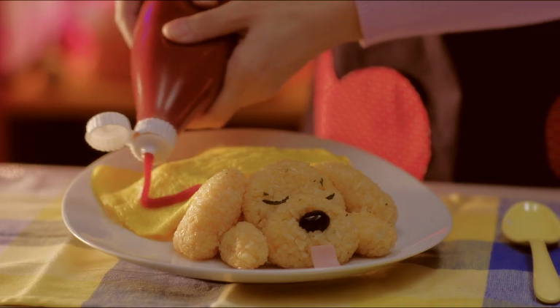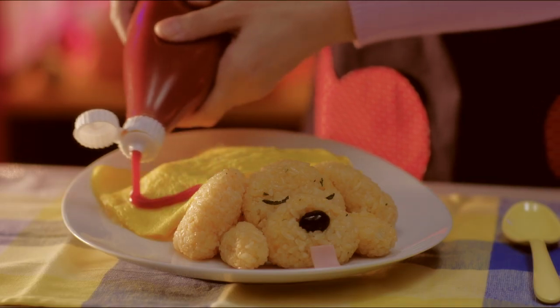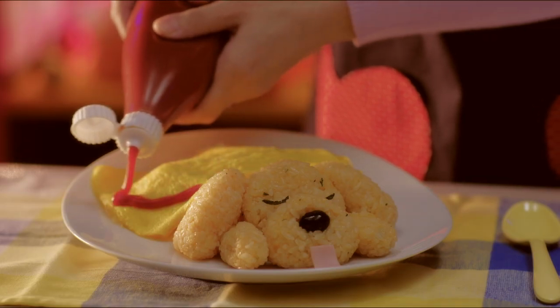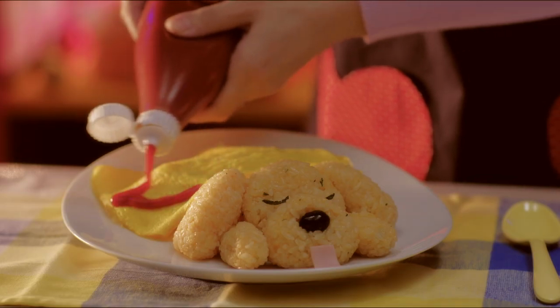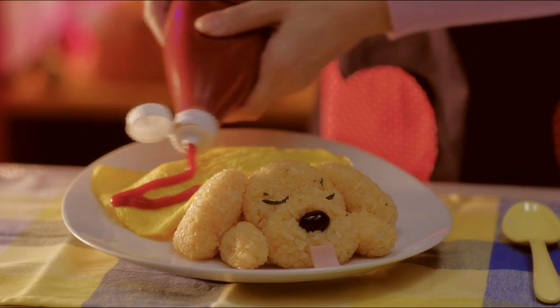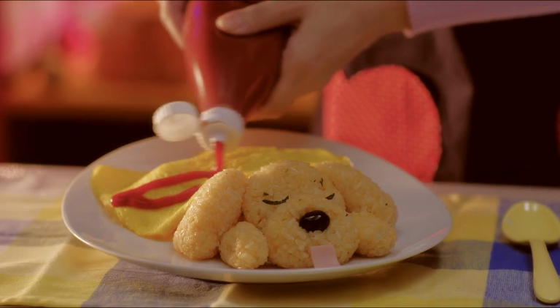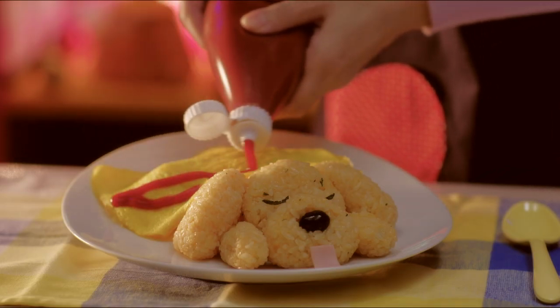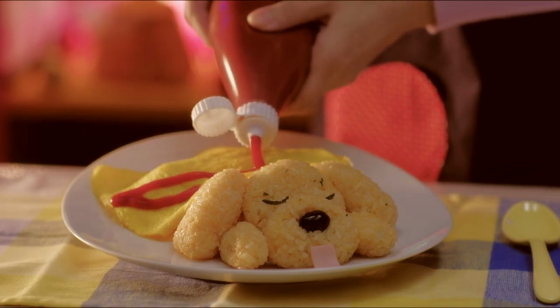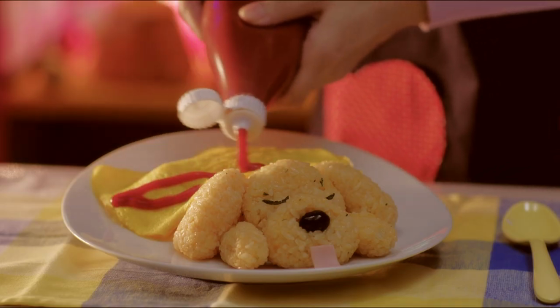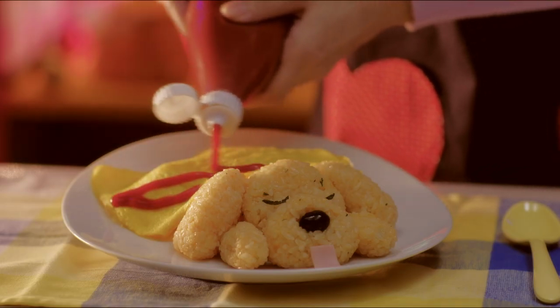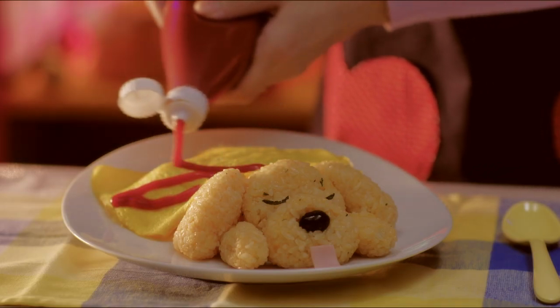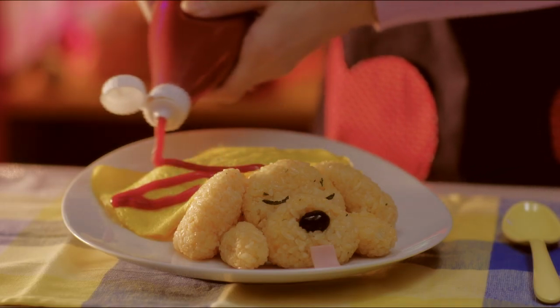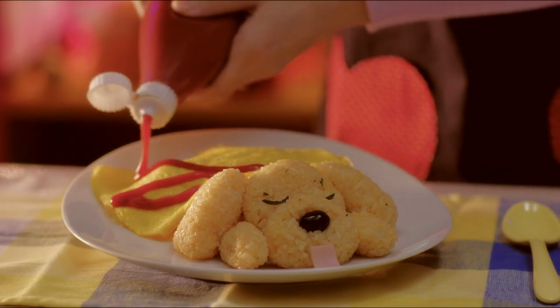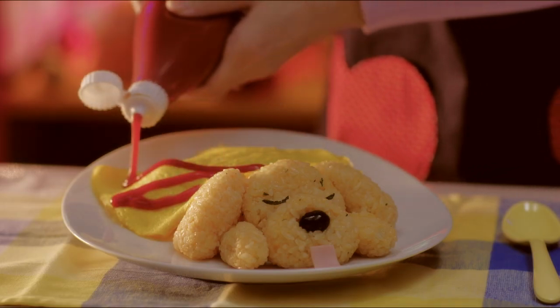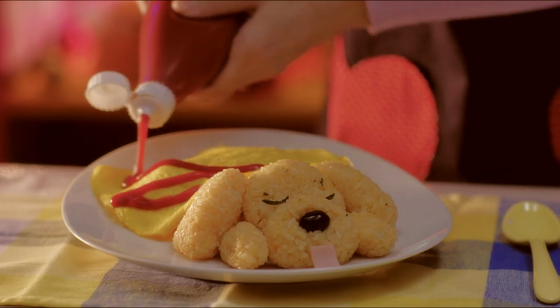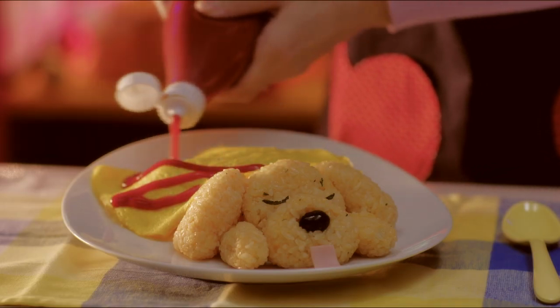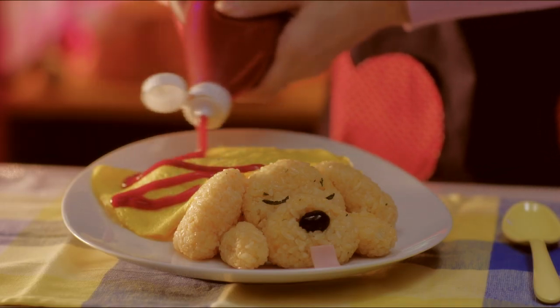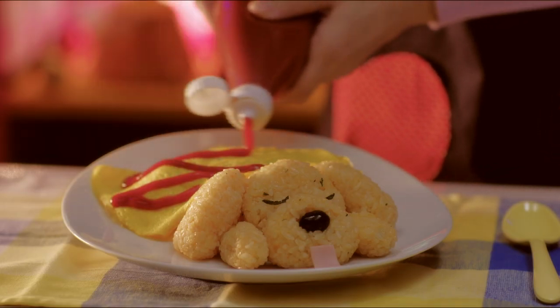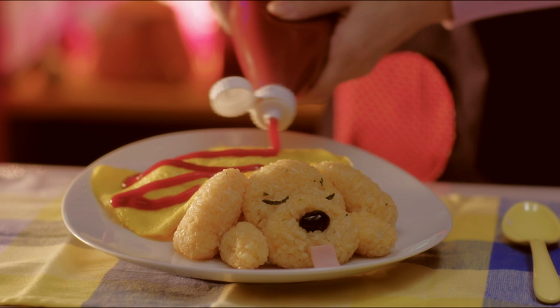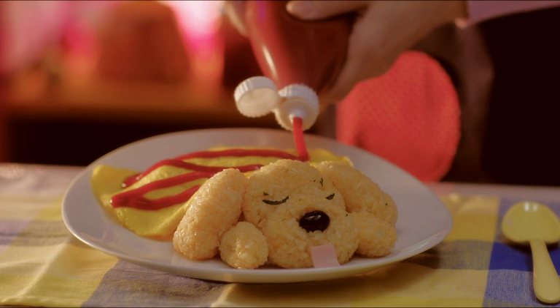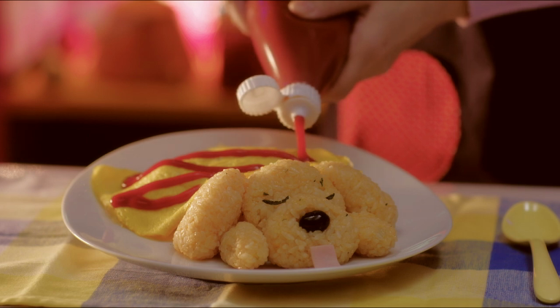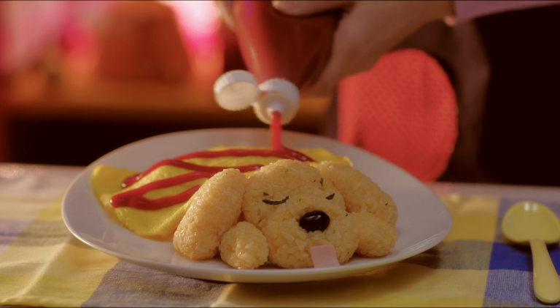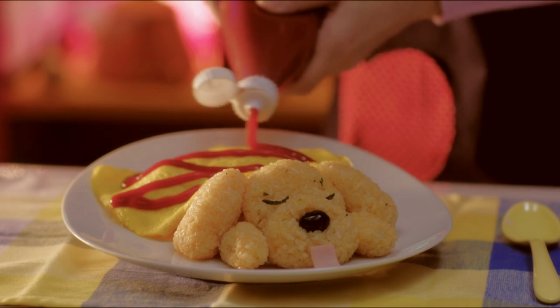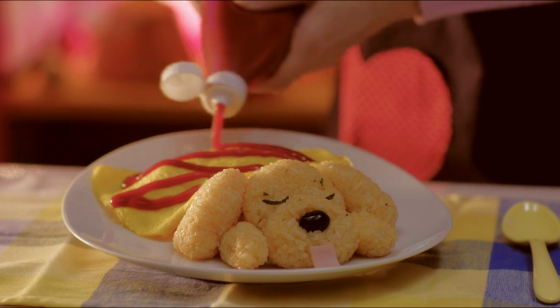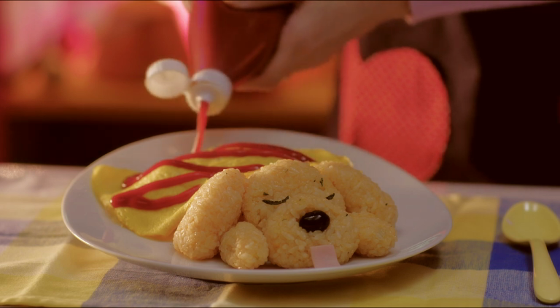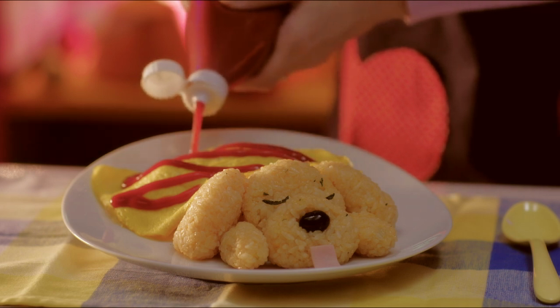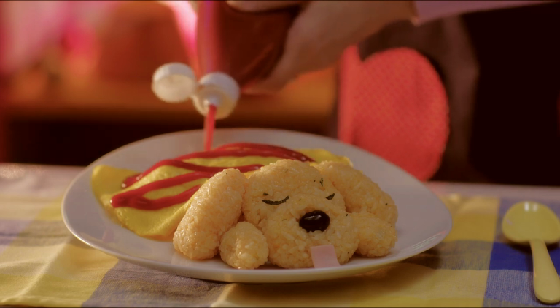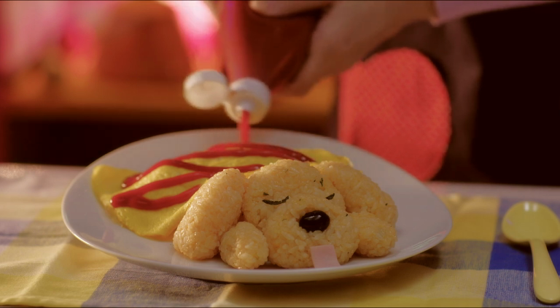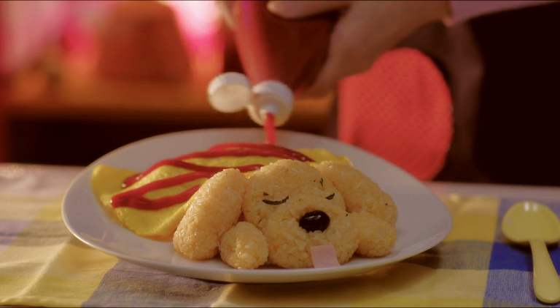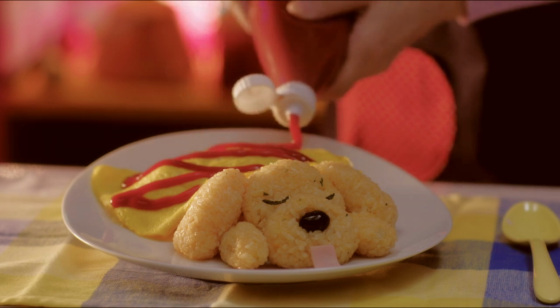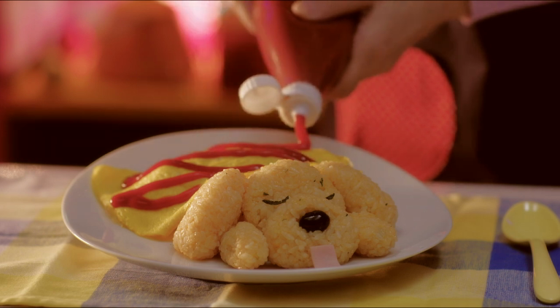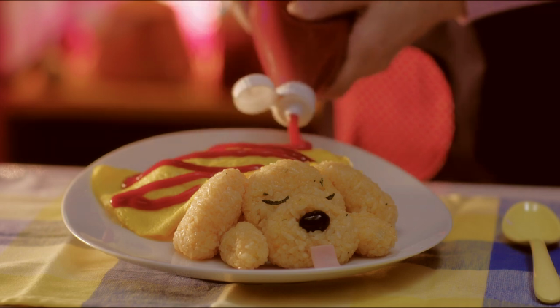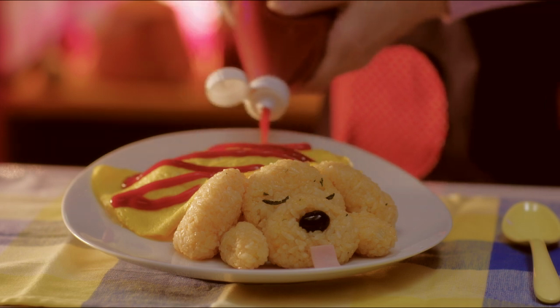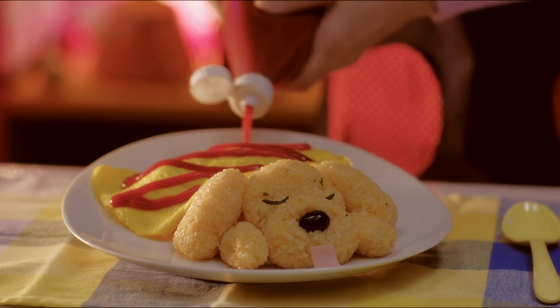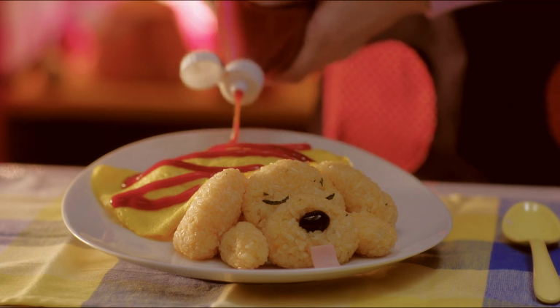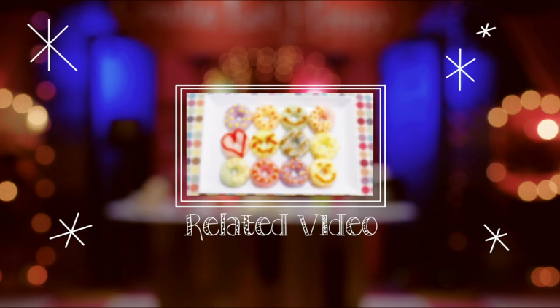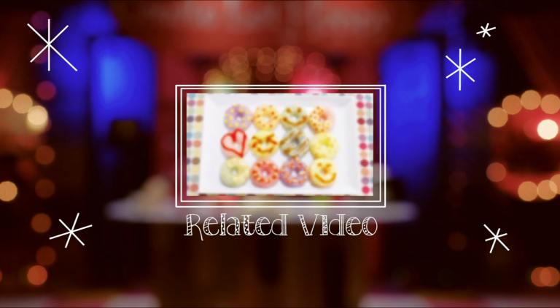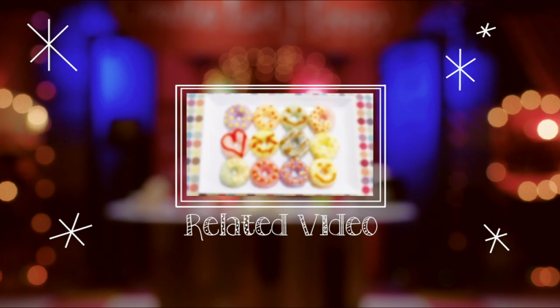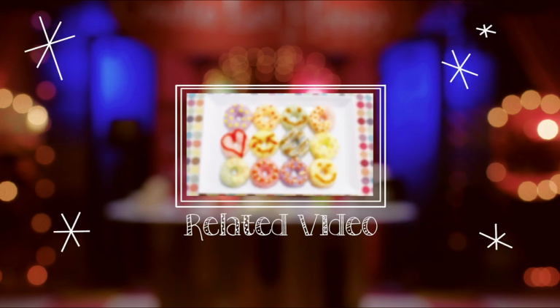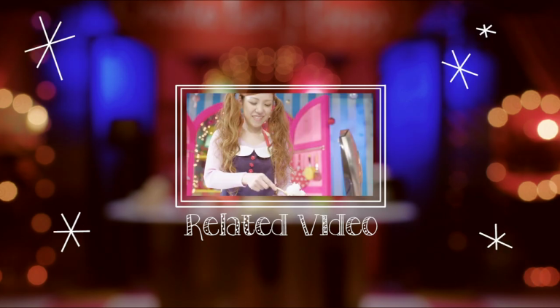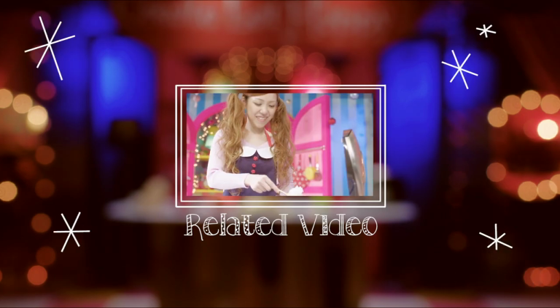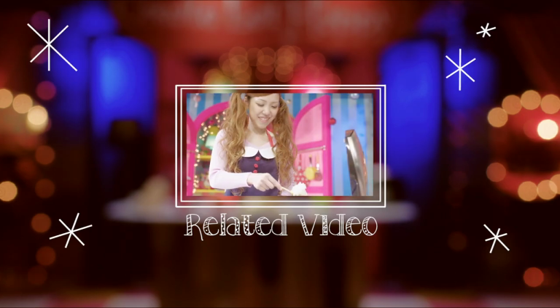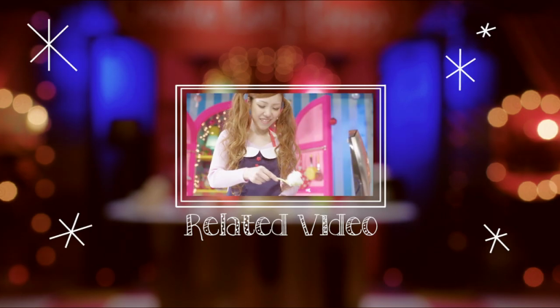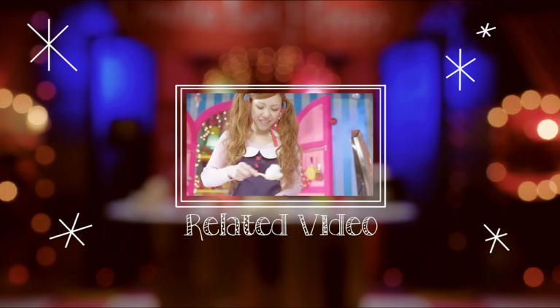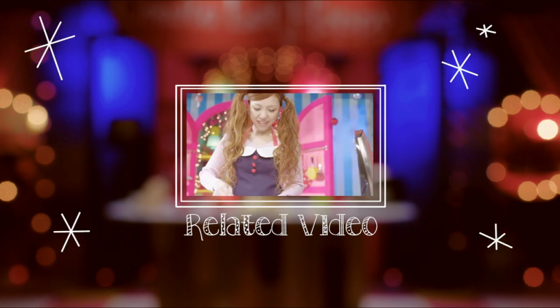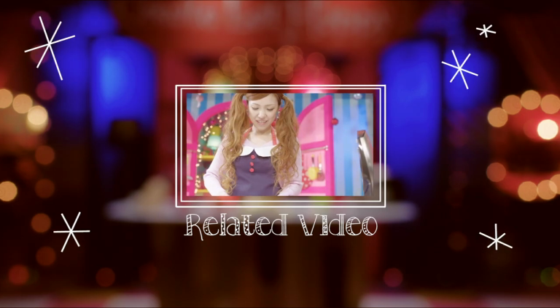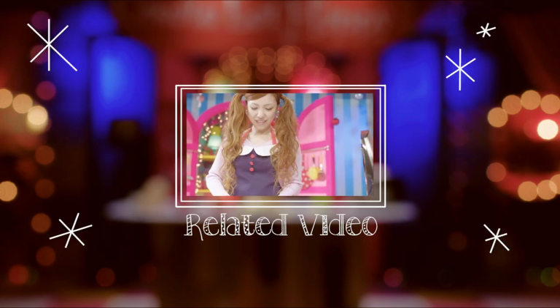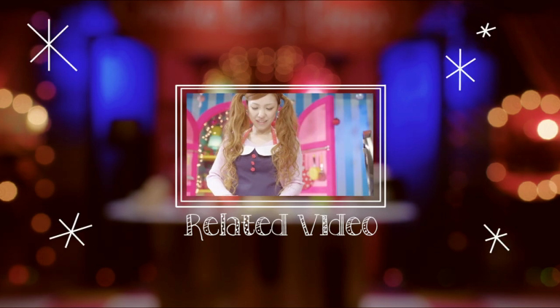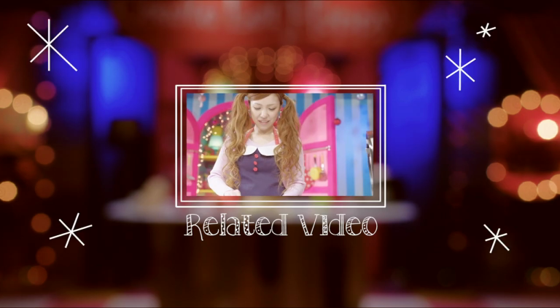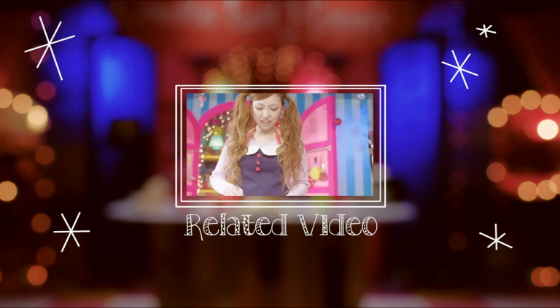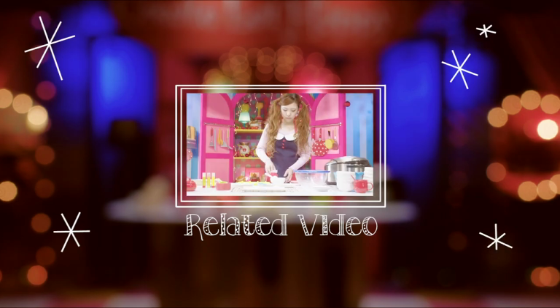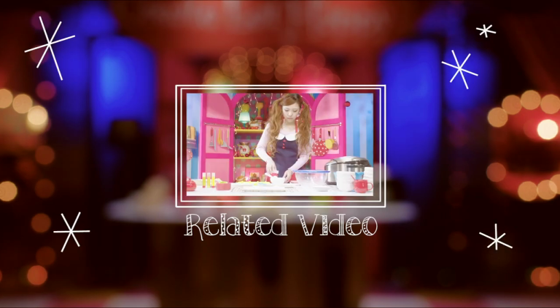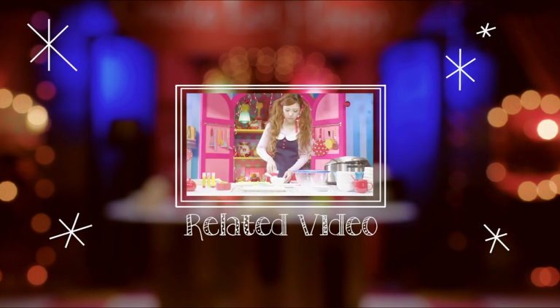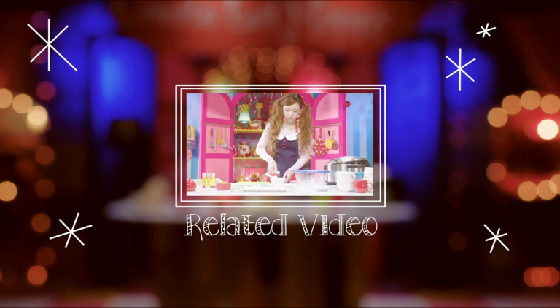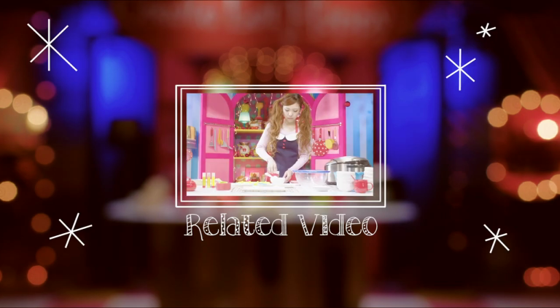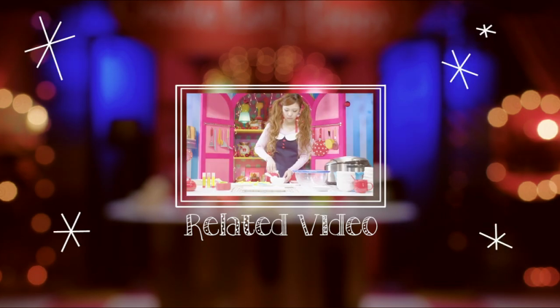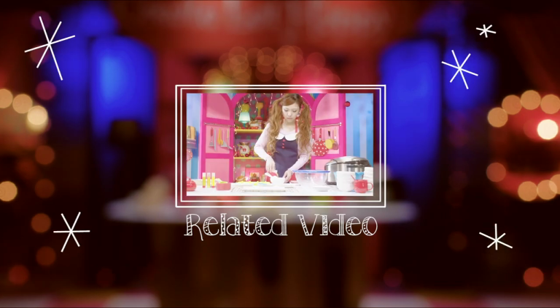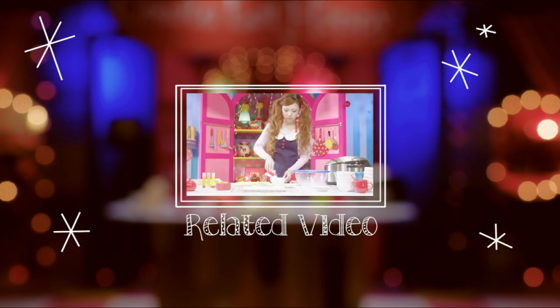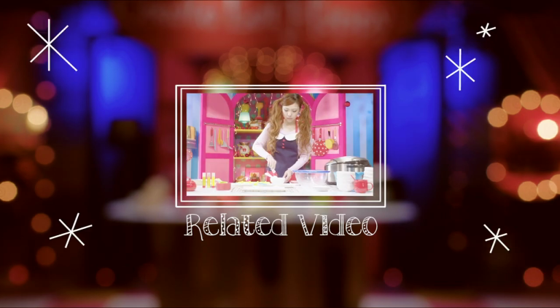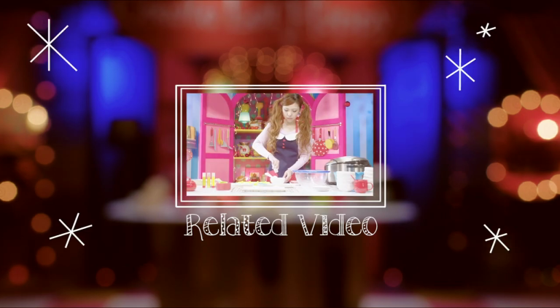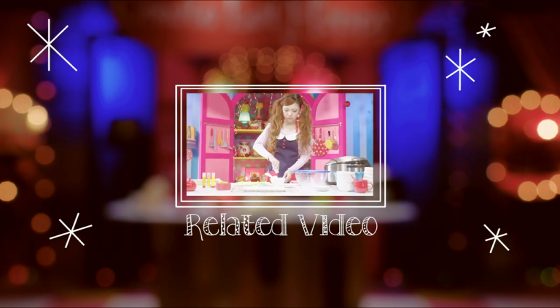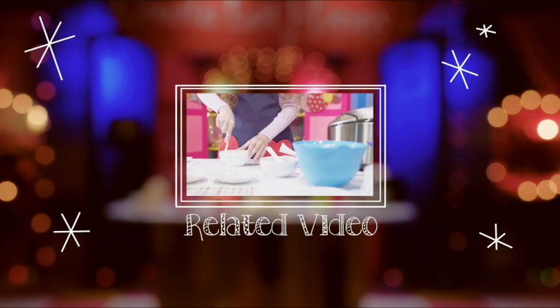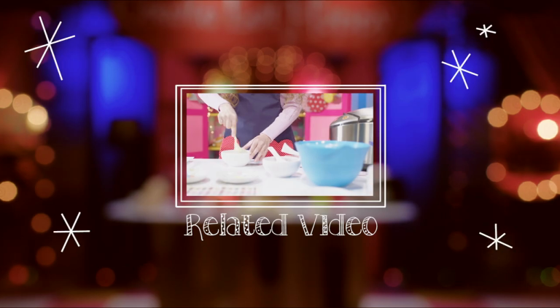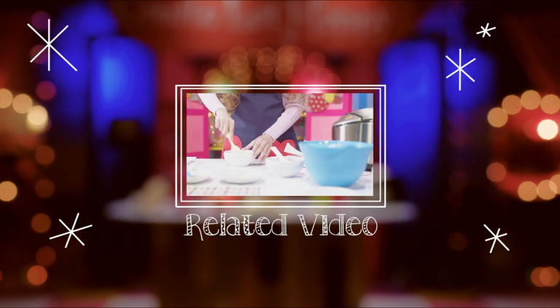And now it's done! Thanks for watching, I hope you enjoyed this tutorial.